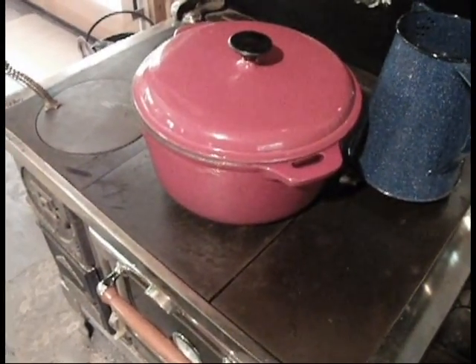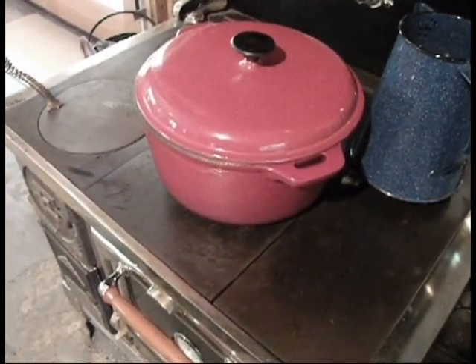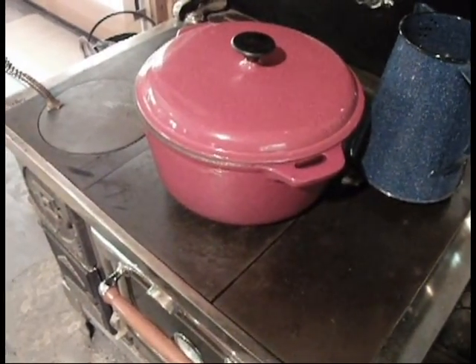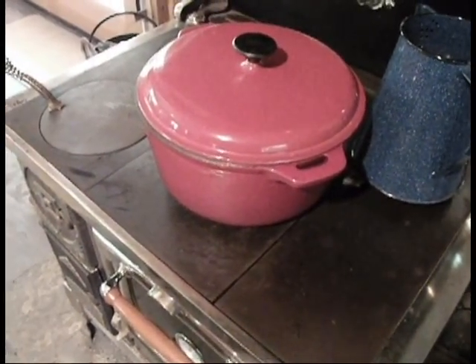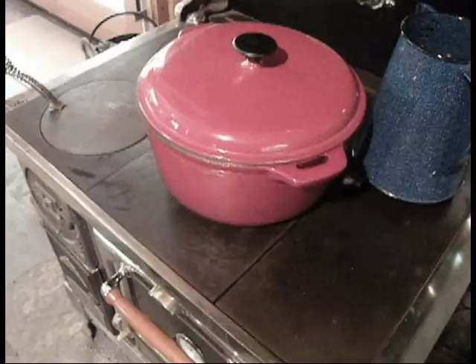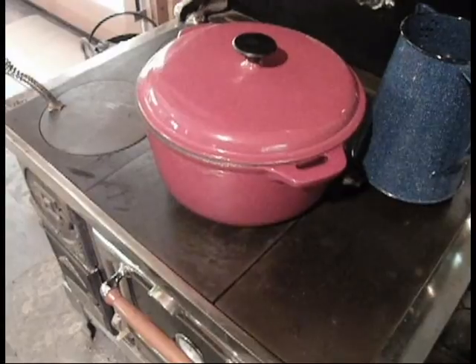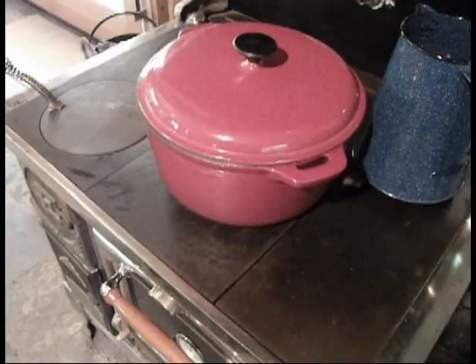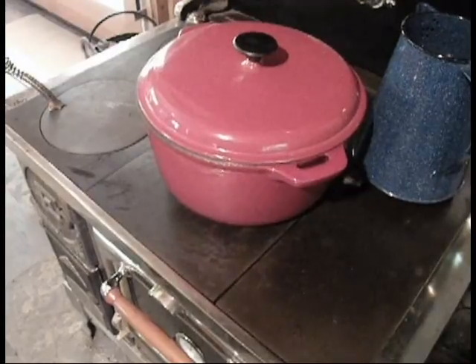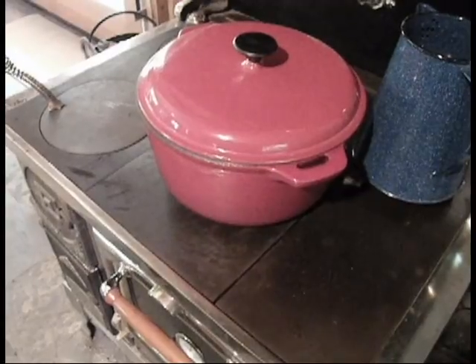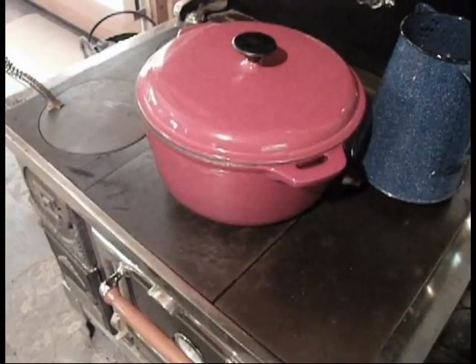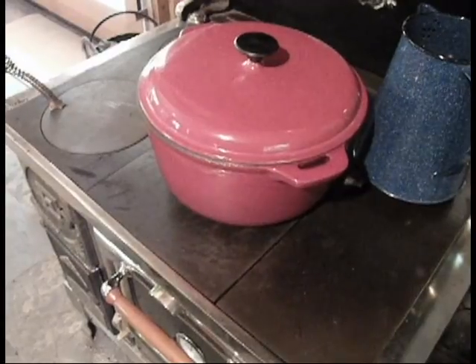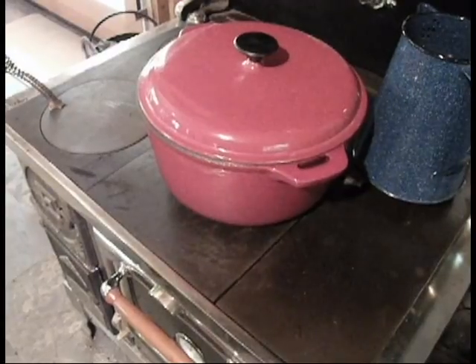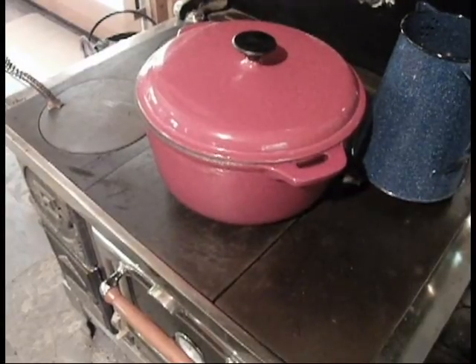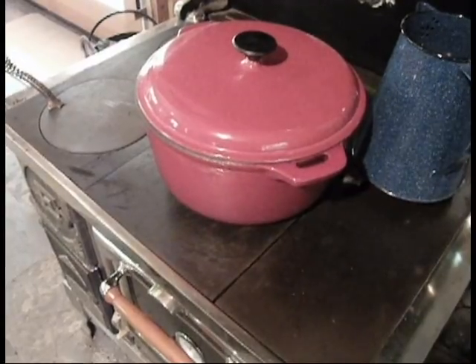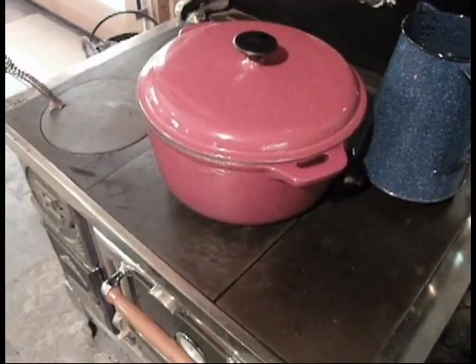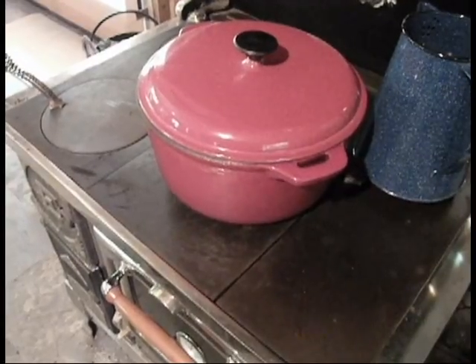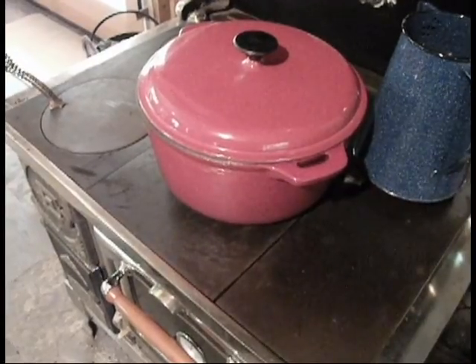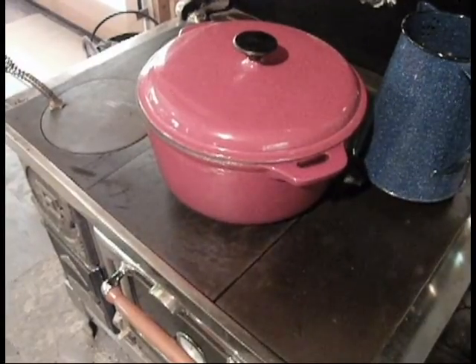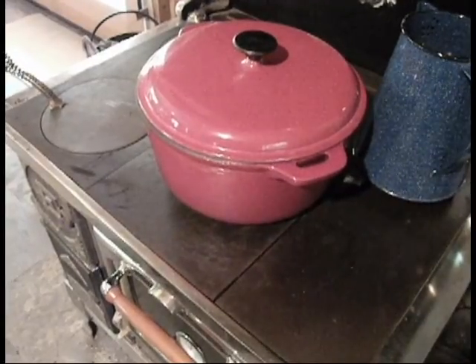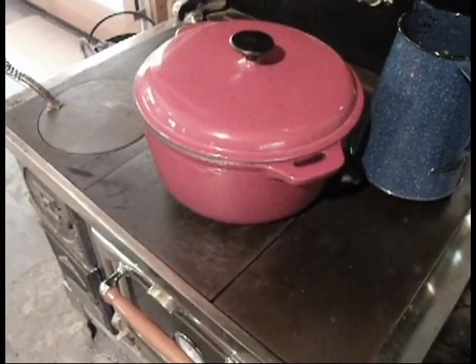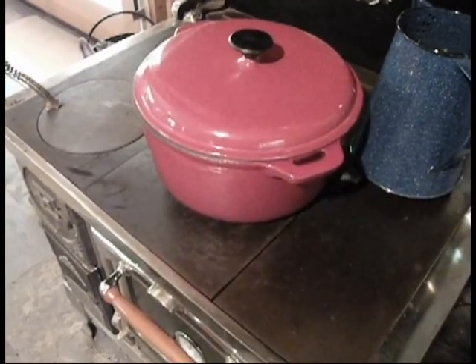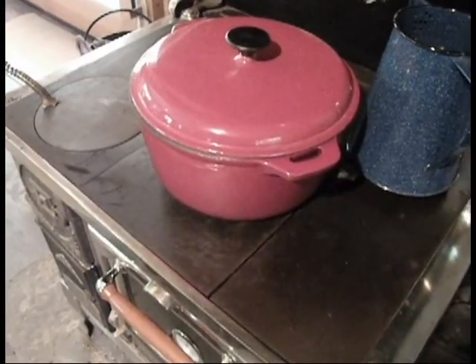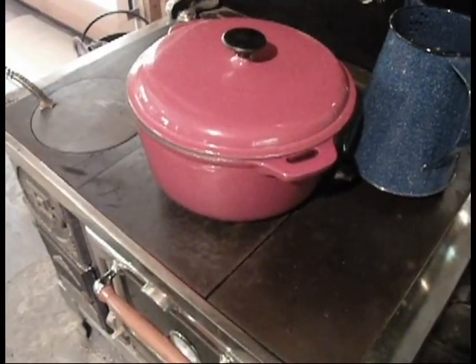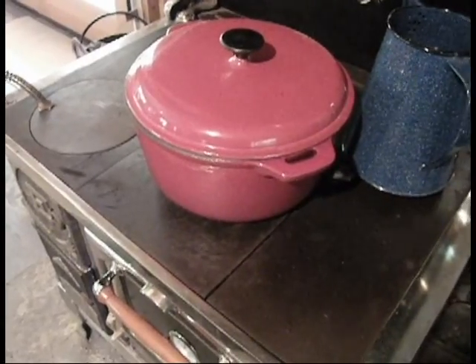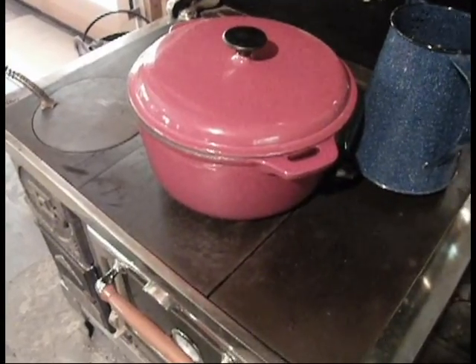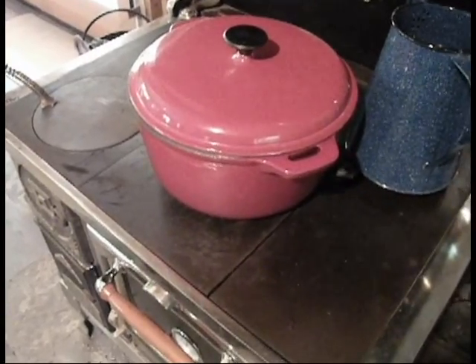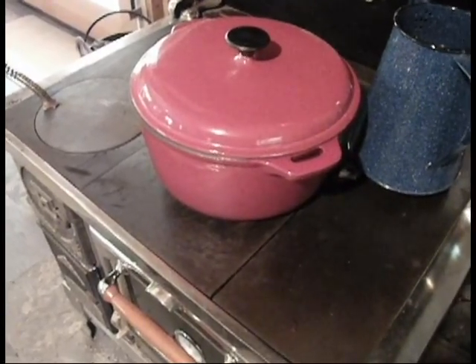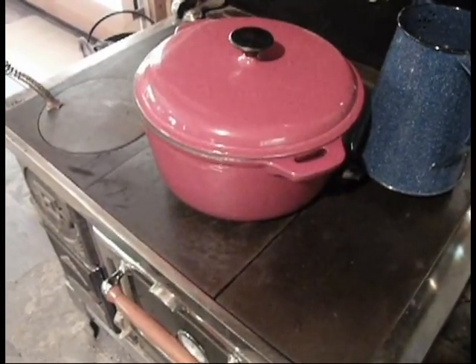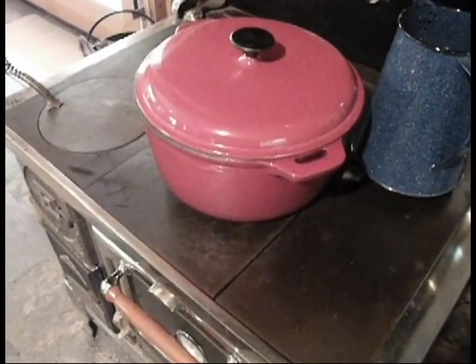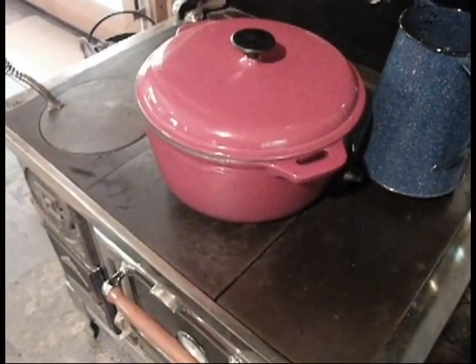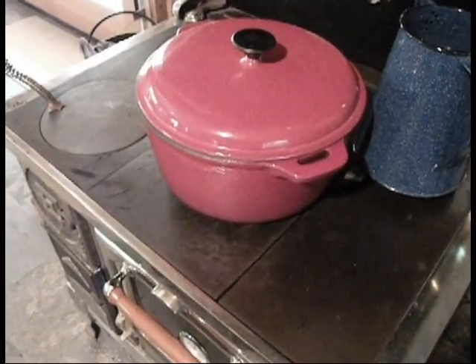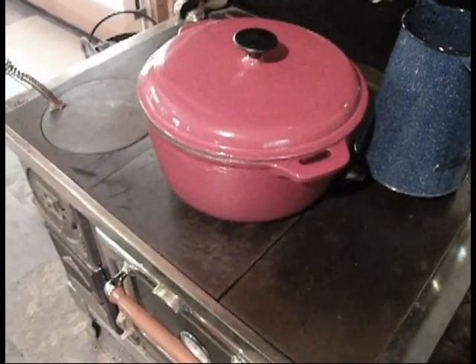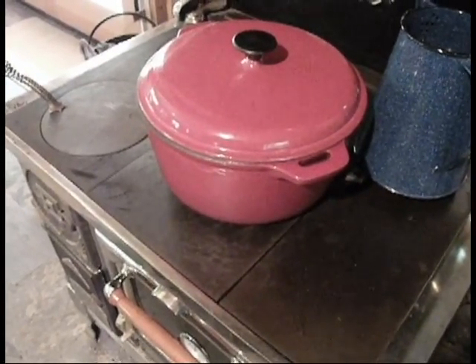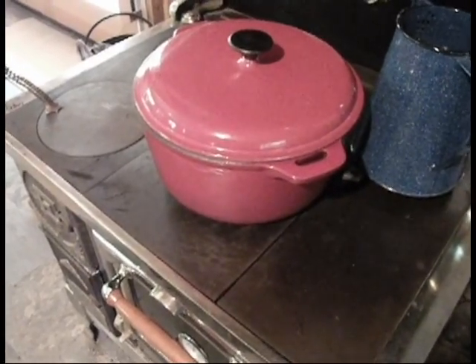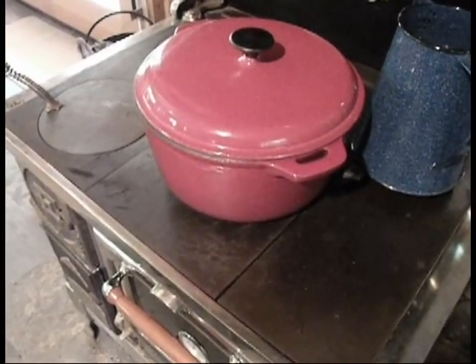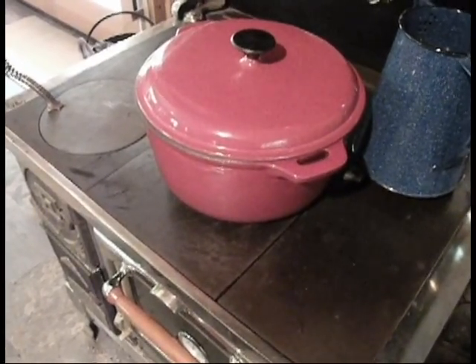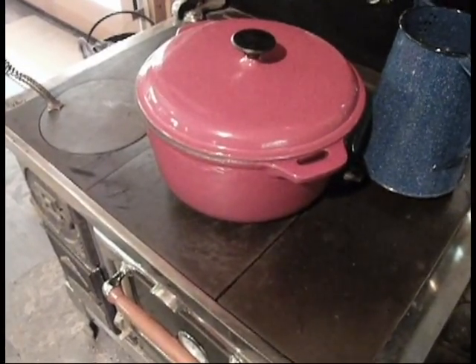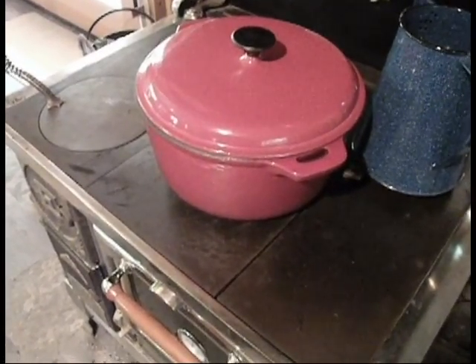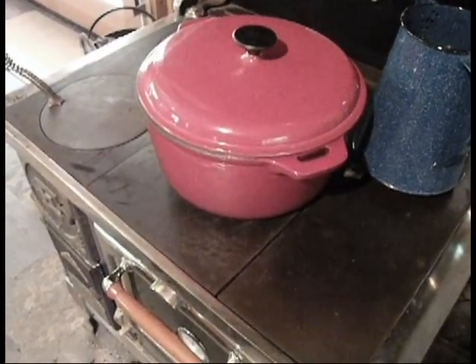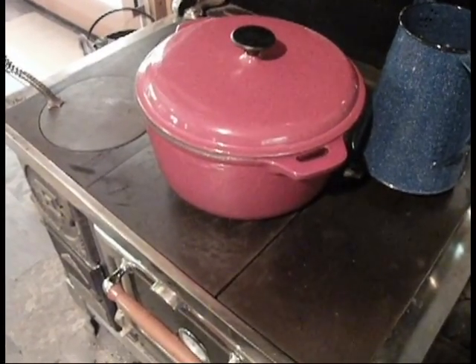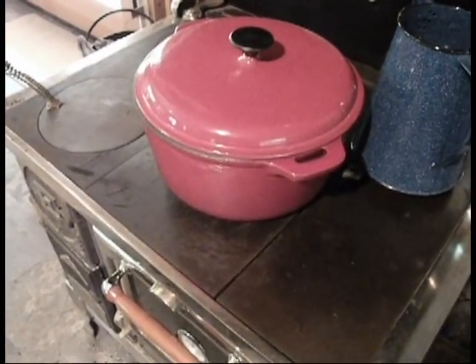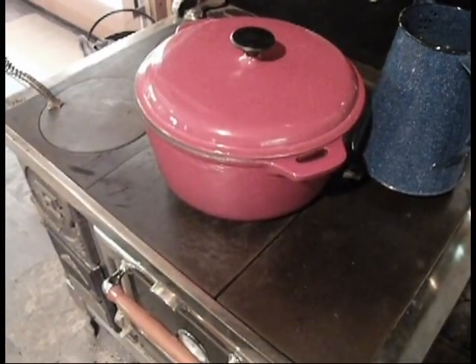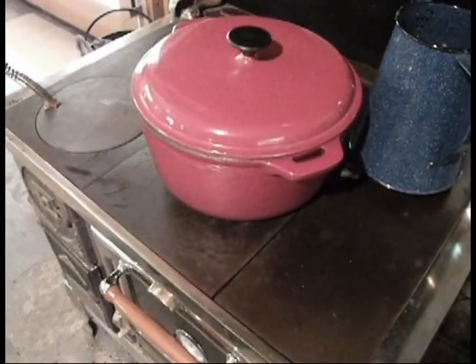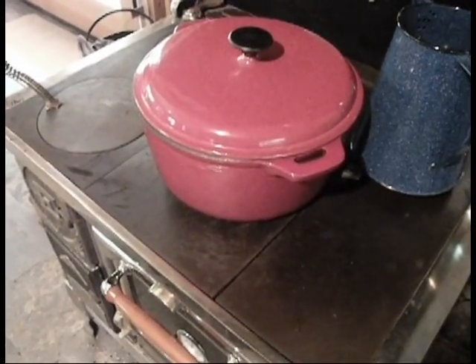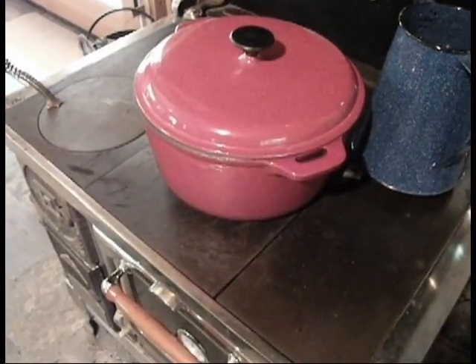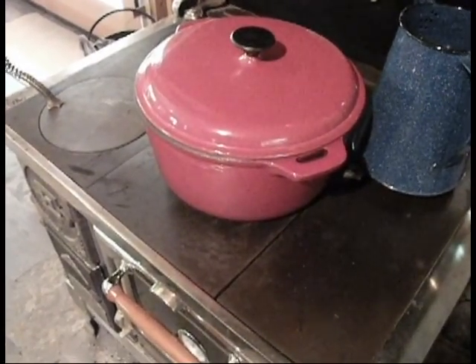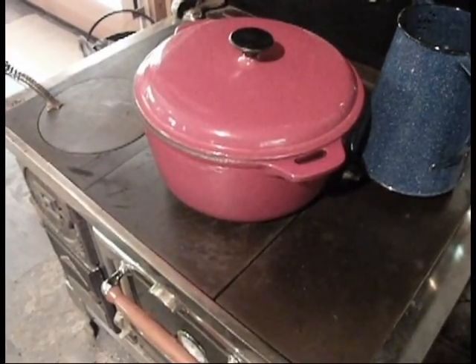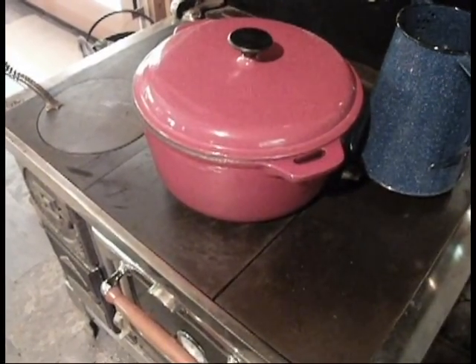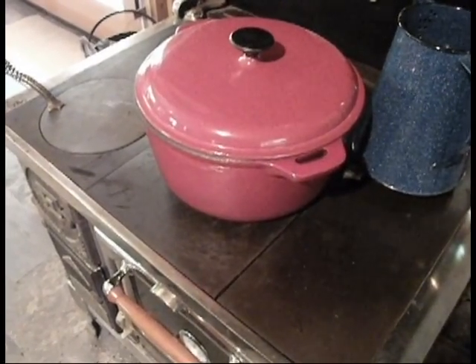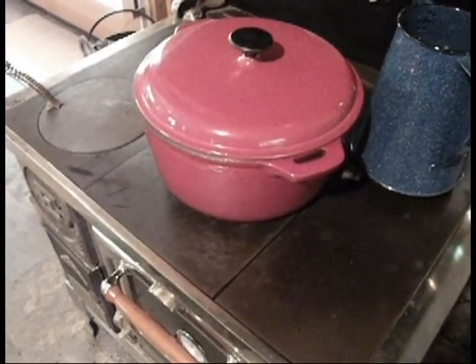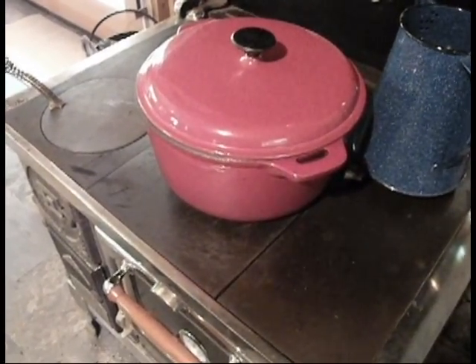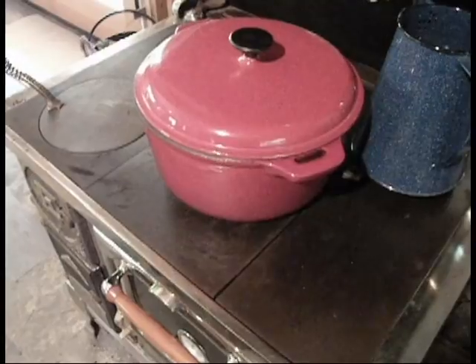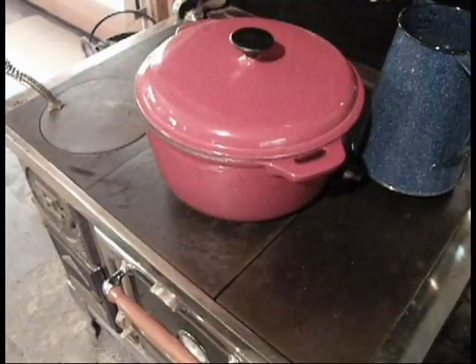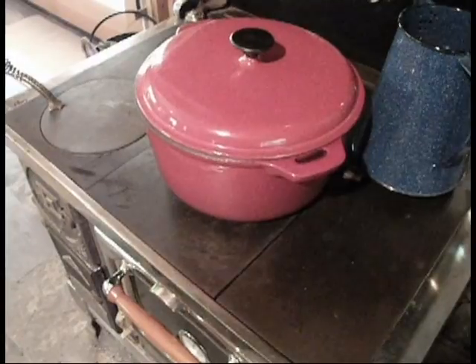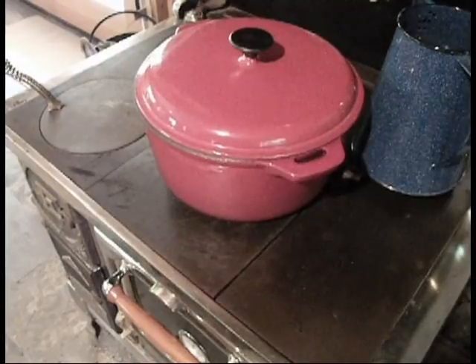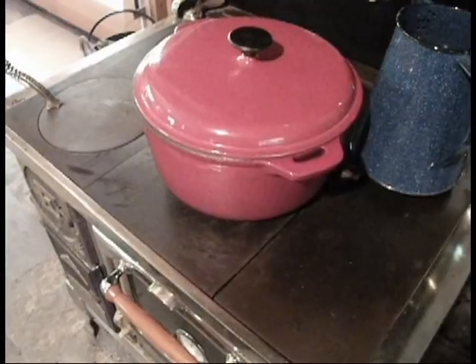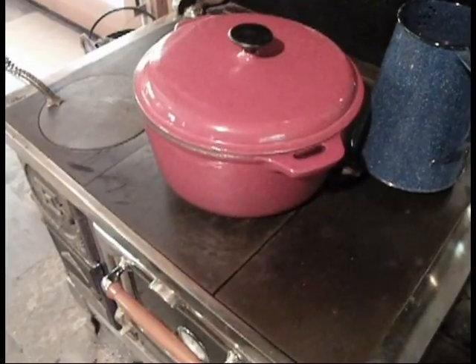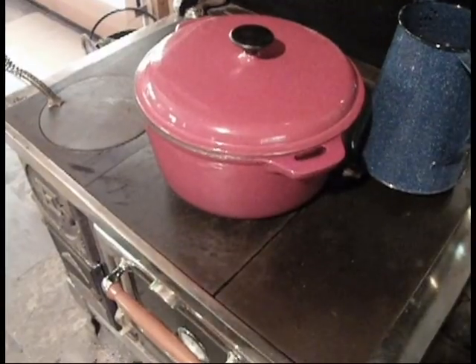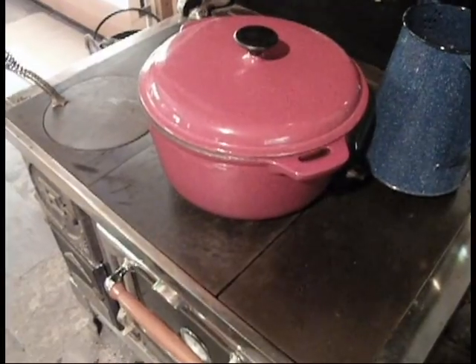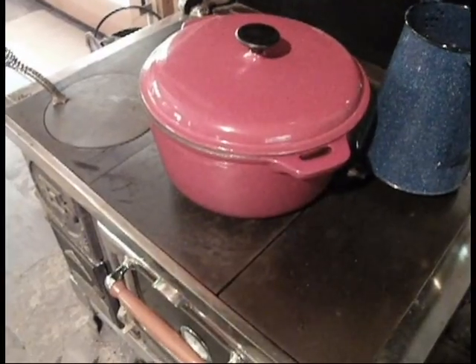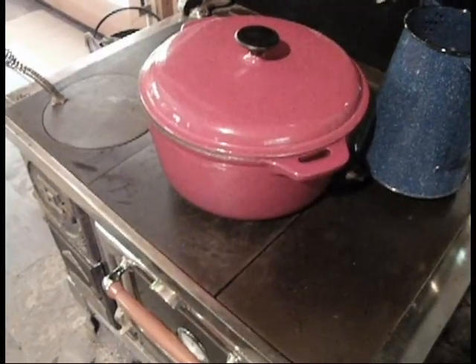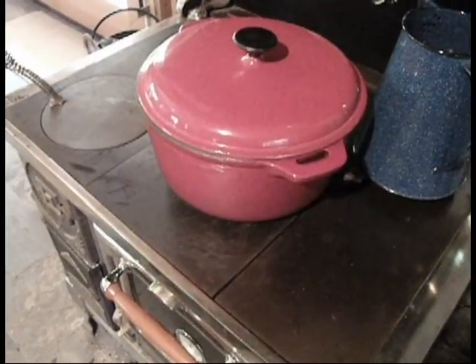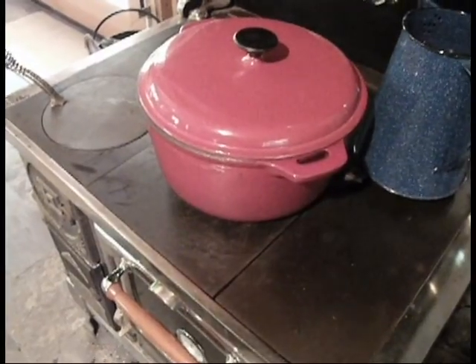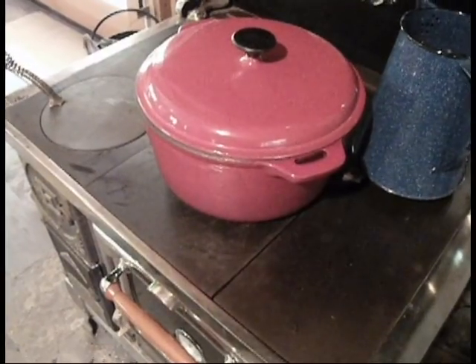We'll just let it go for about an hour and a half, then I'll turn the meat over and let it go for another hour and a half, and then we'll be ready to eat.